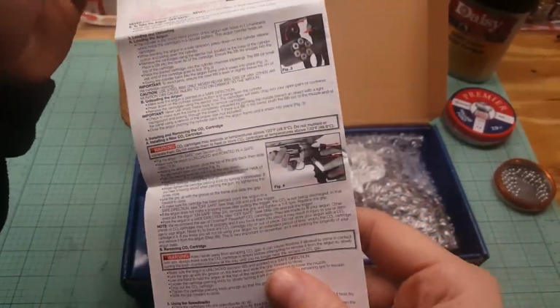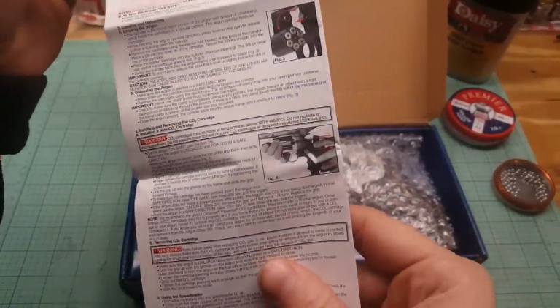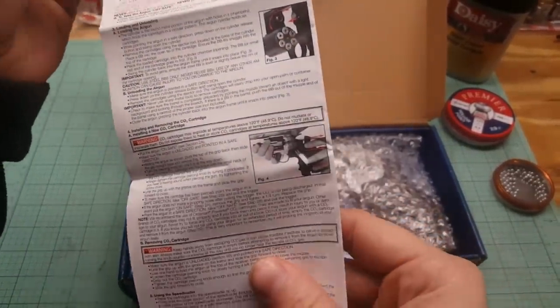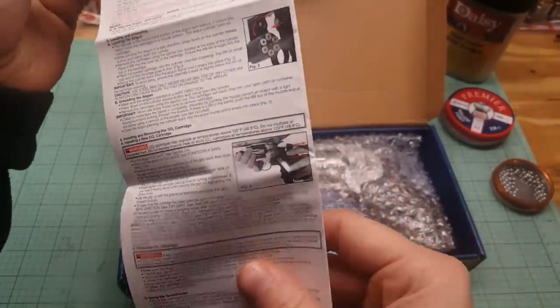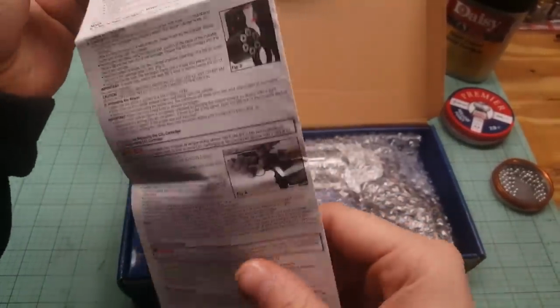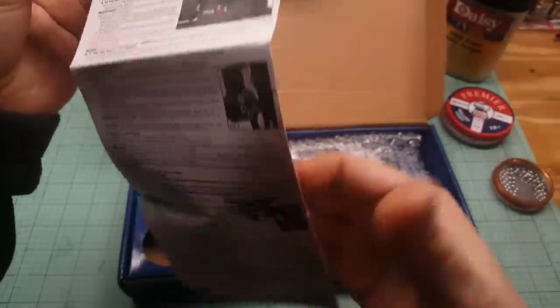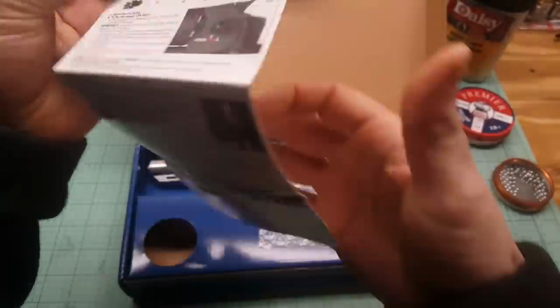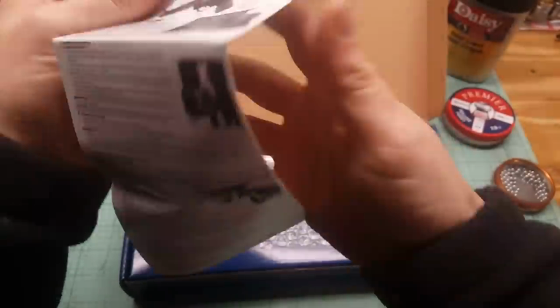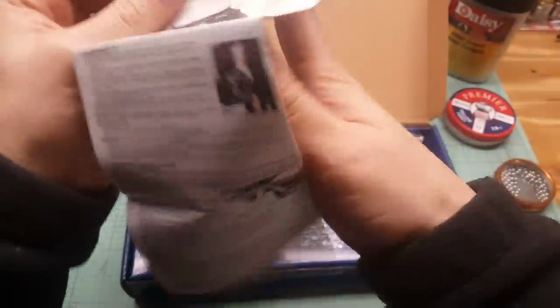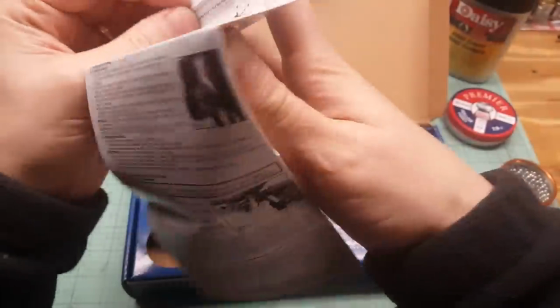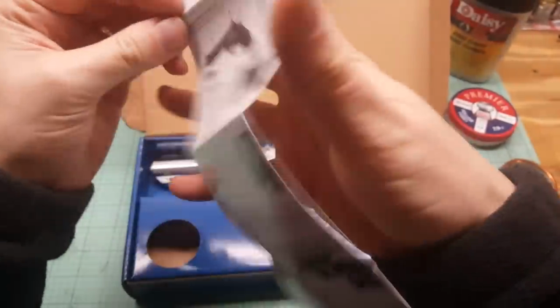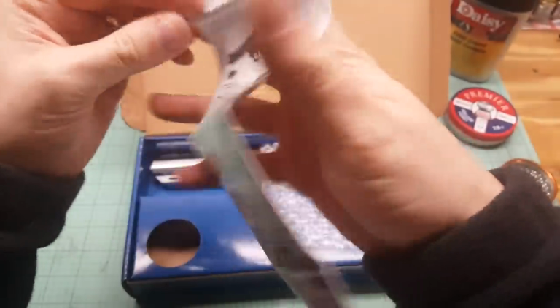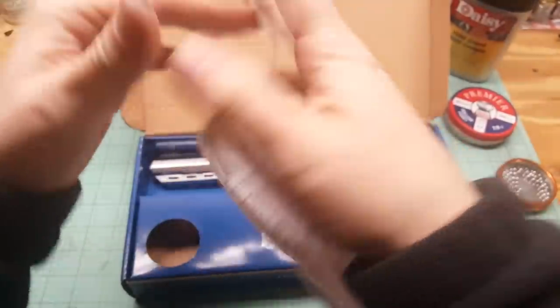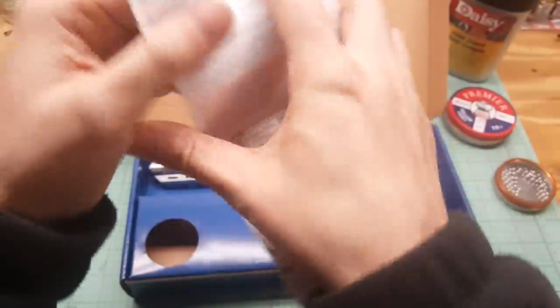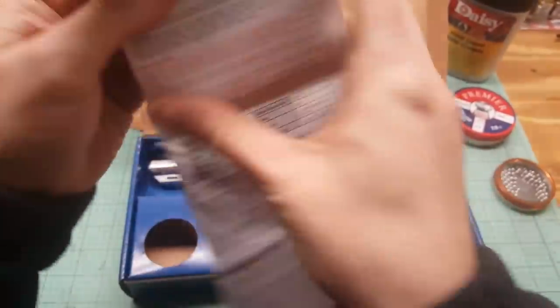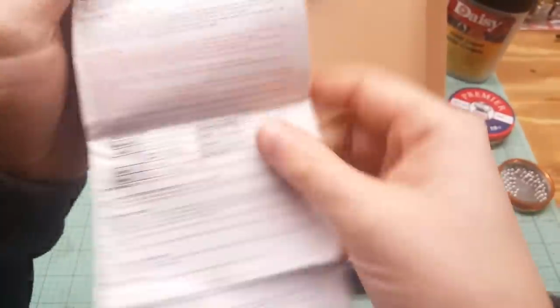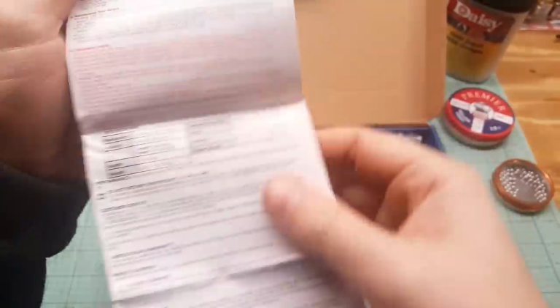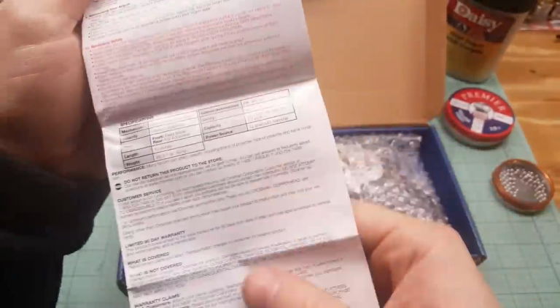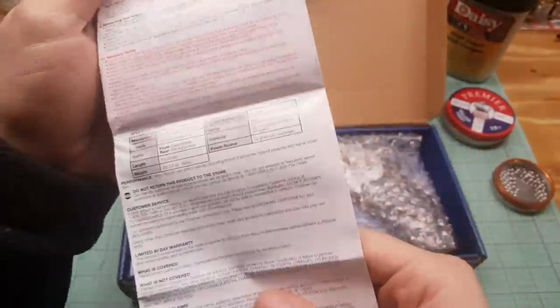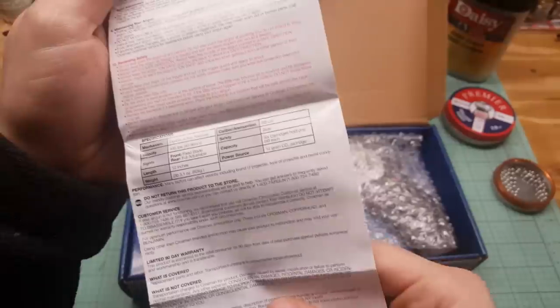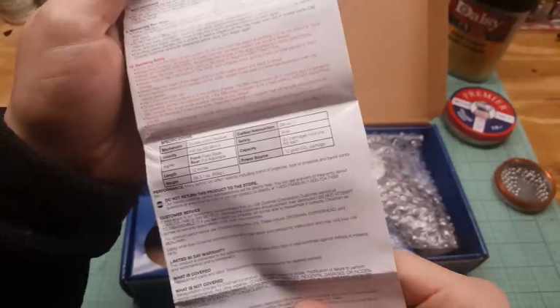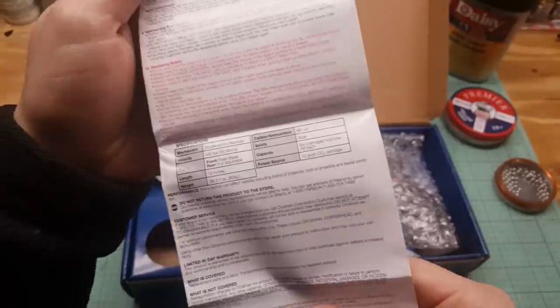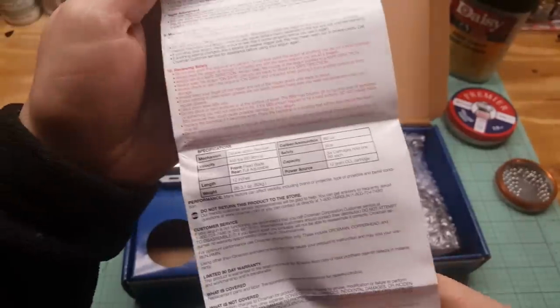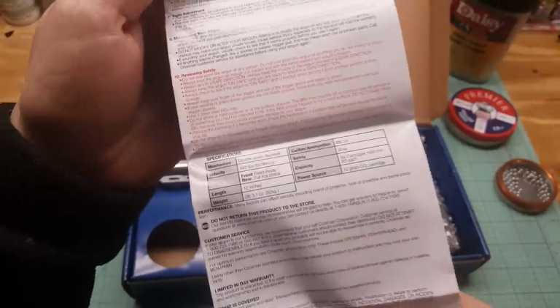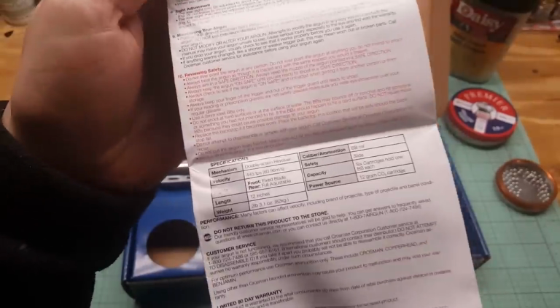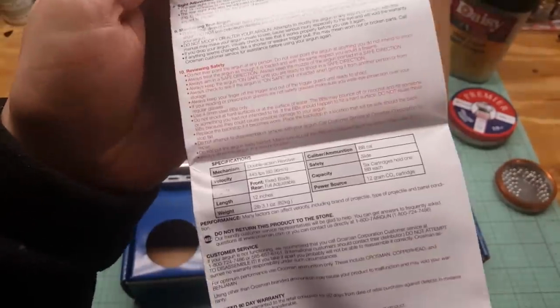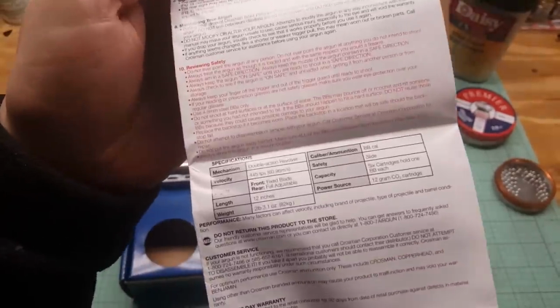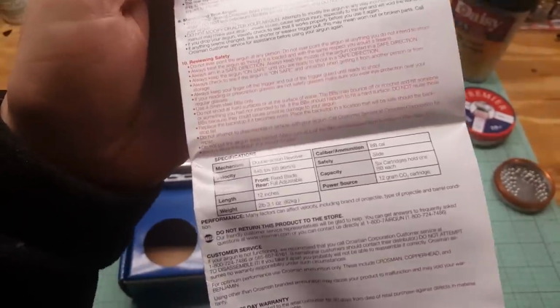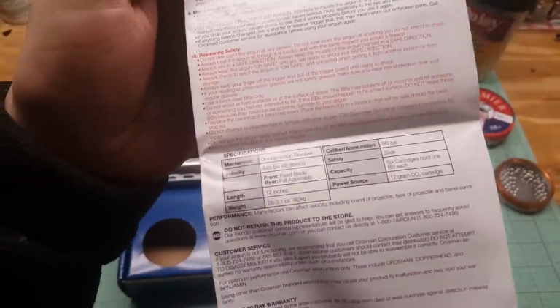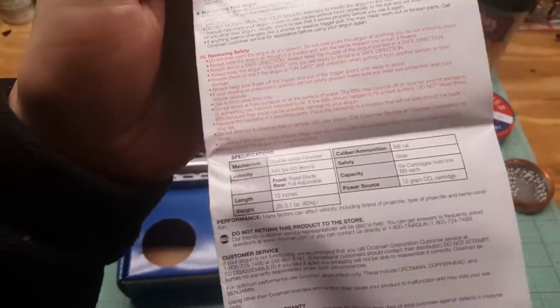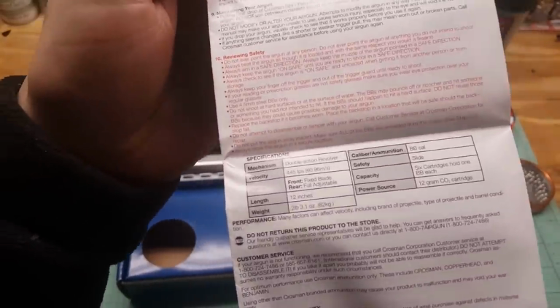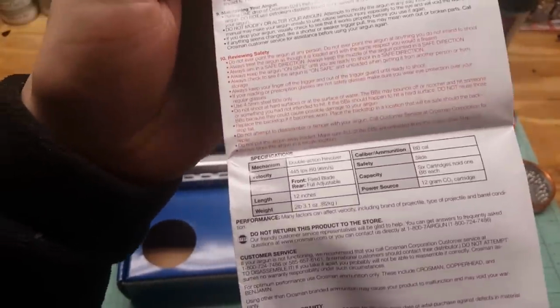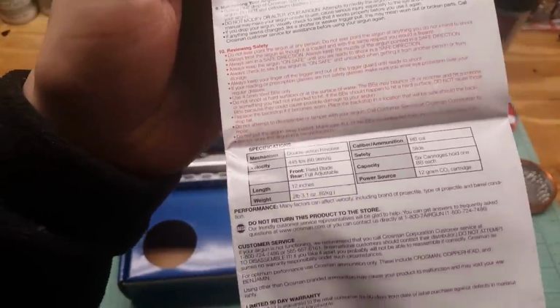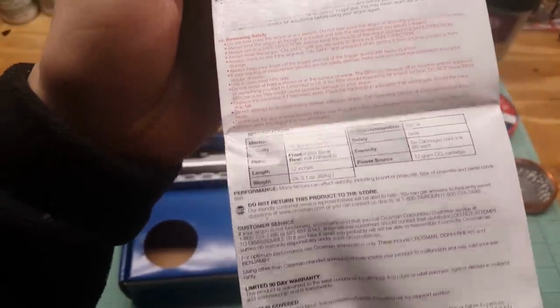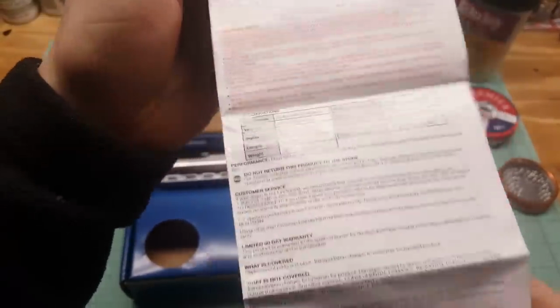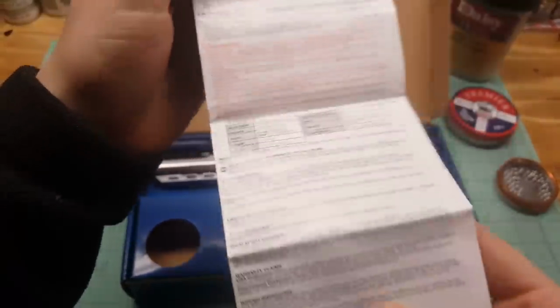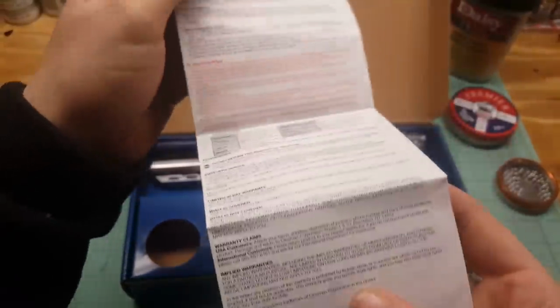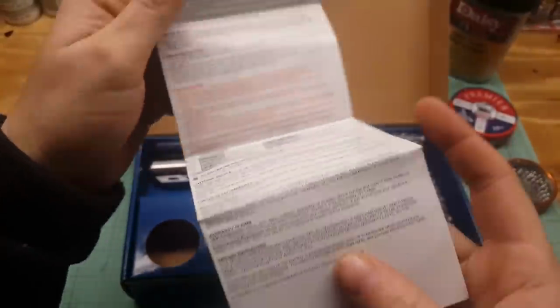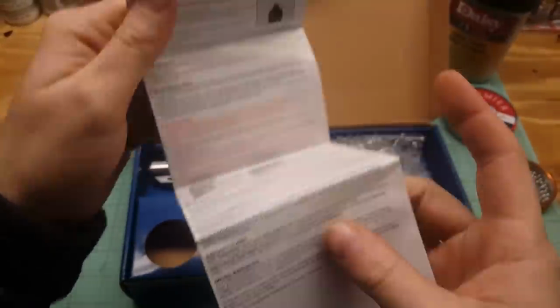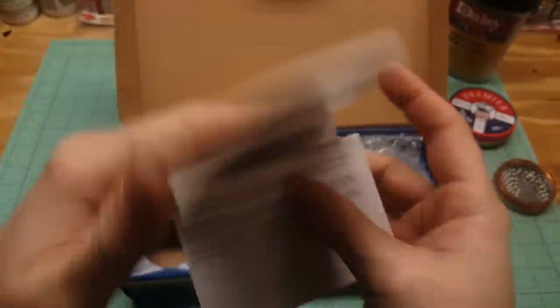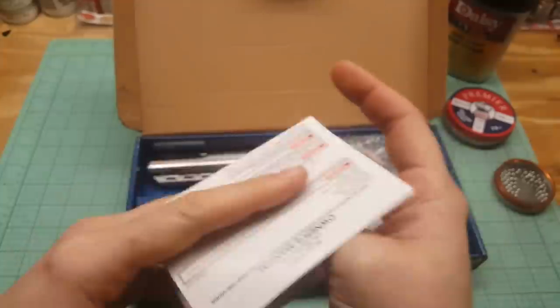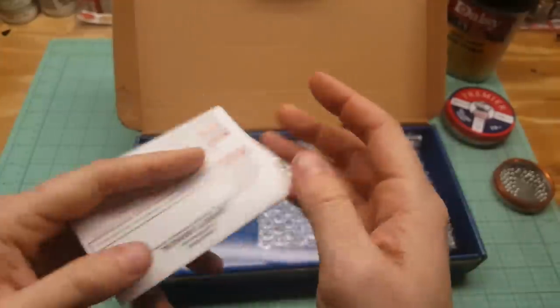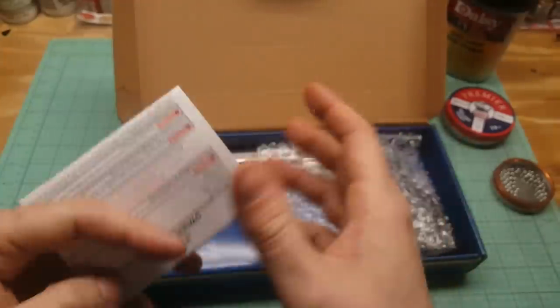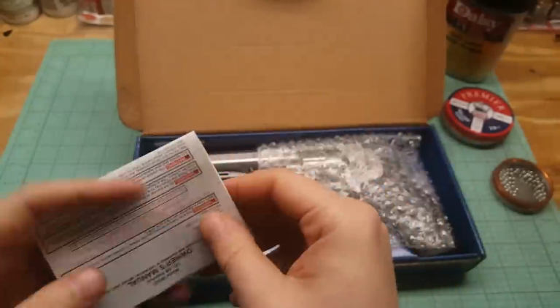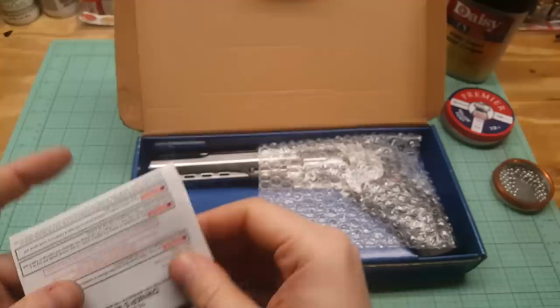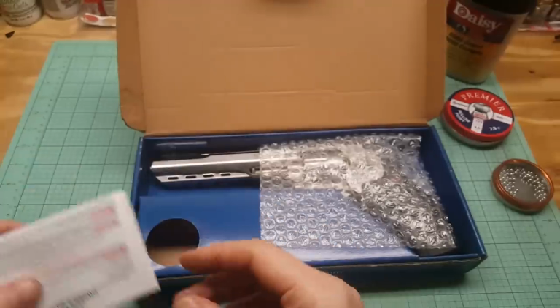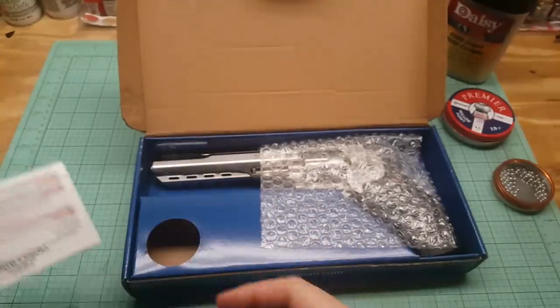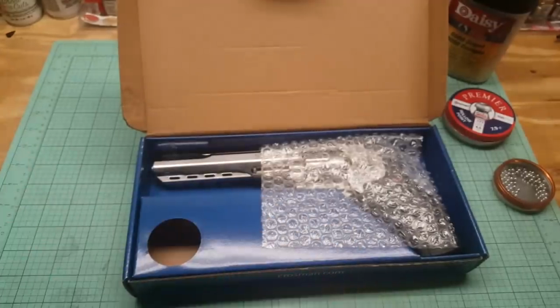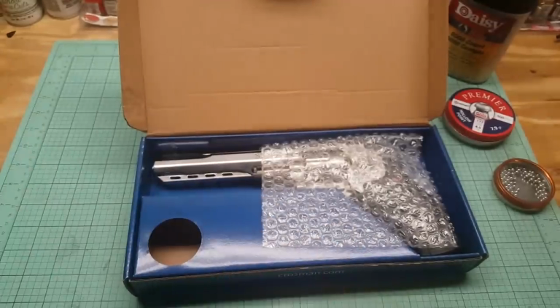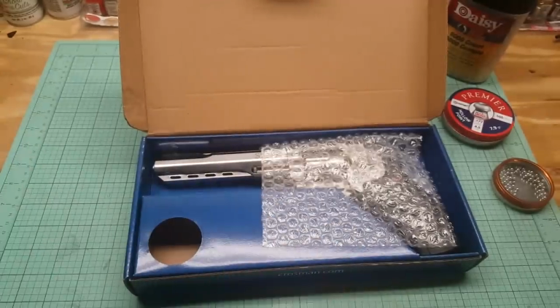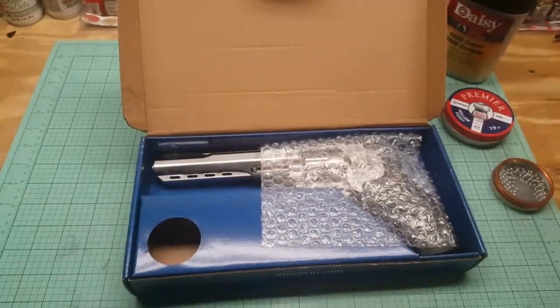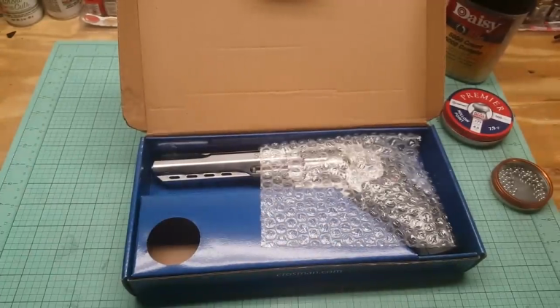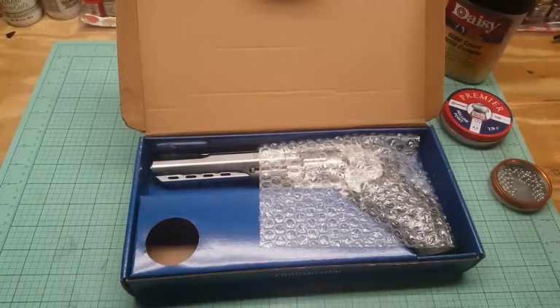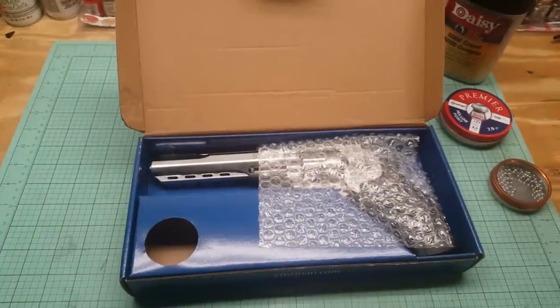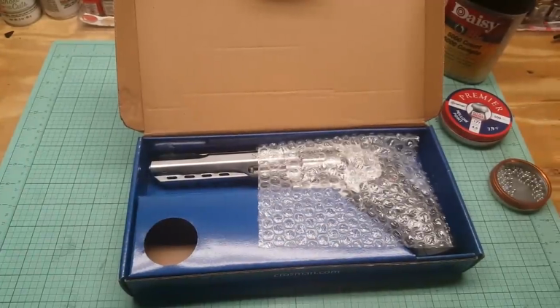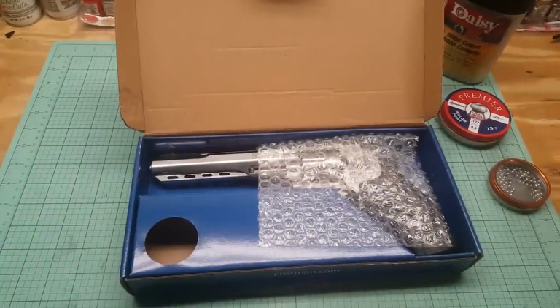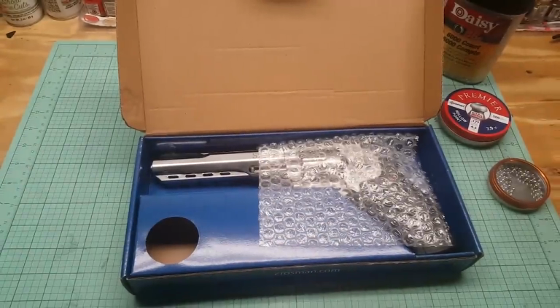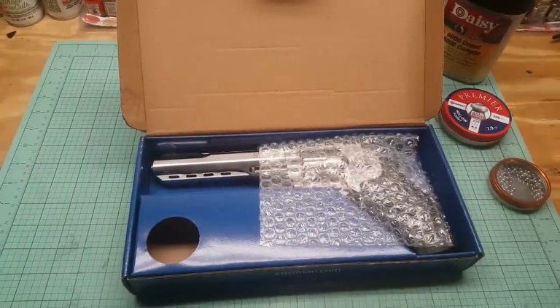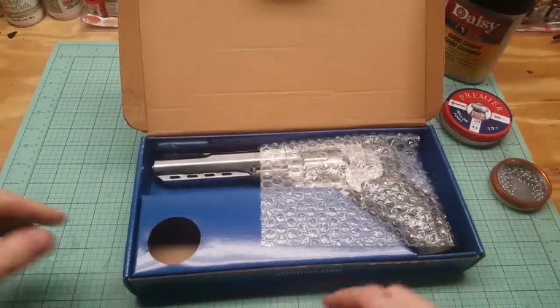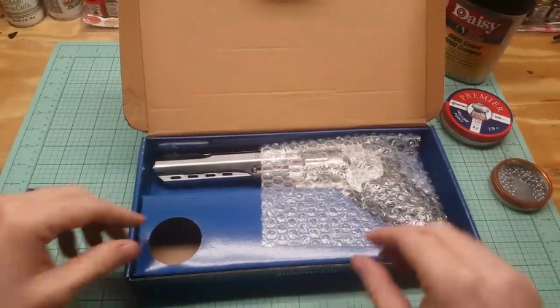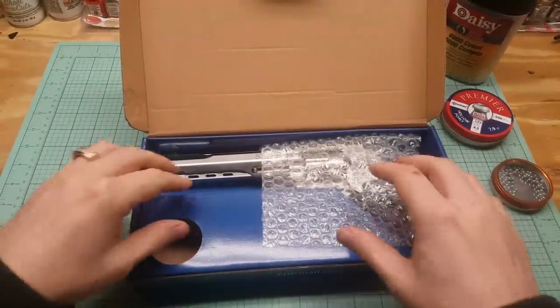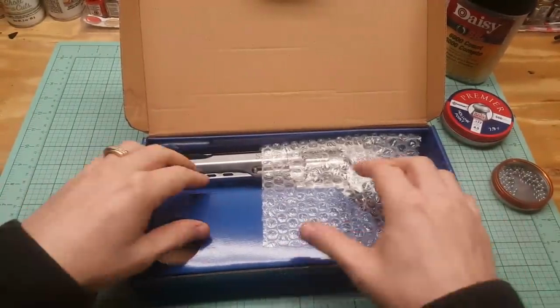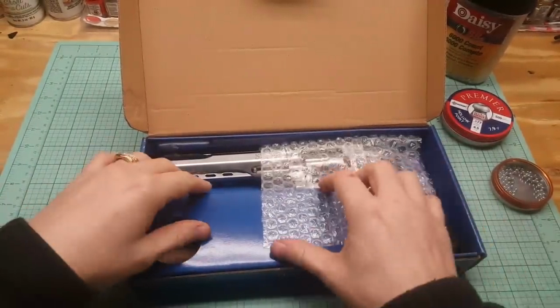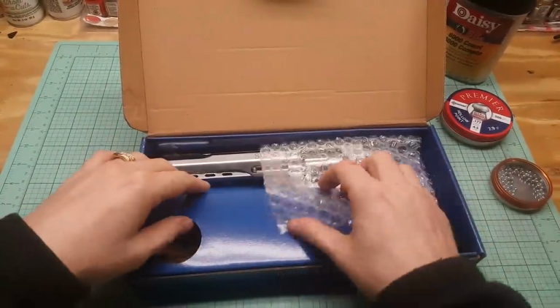It tells you how to put the CO2 in, all that. Double action. Let's put that aside.